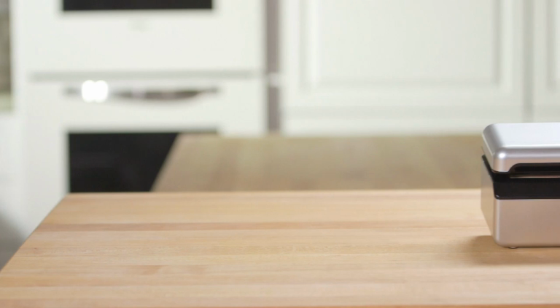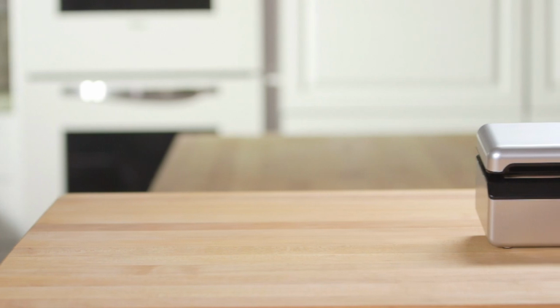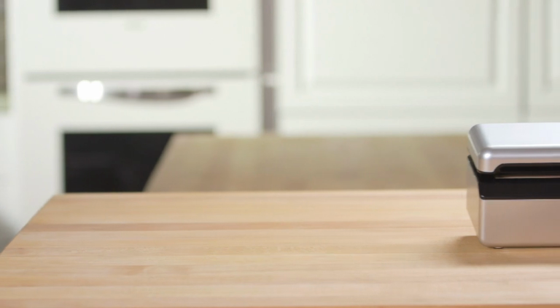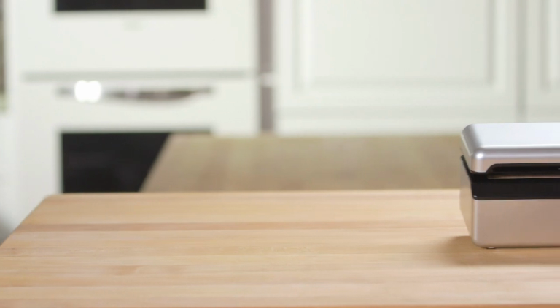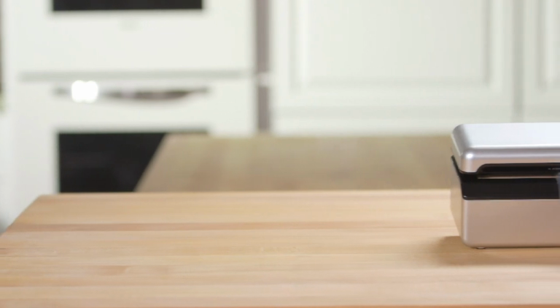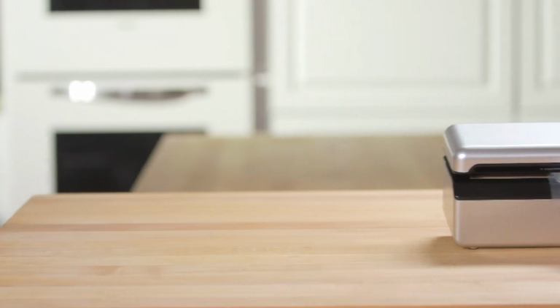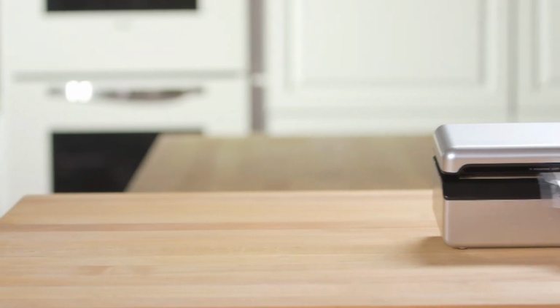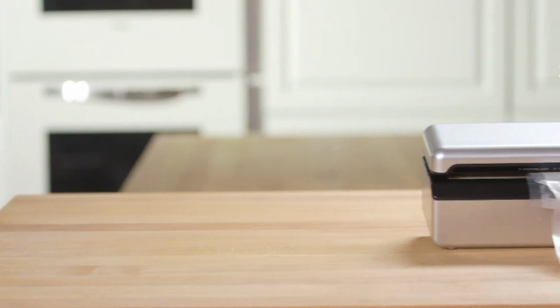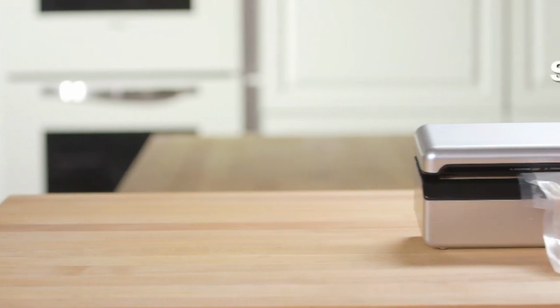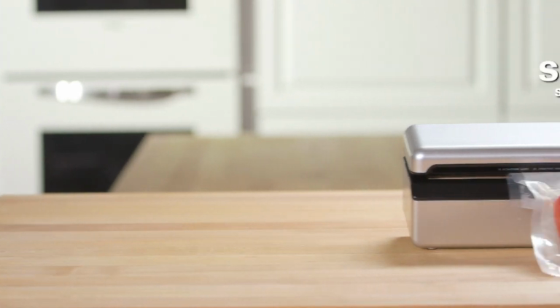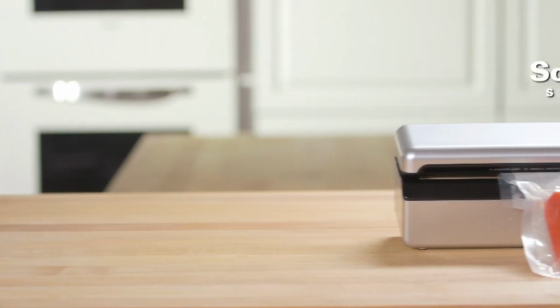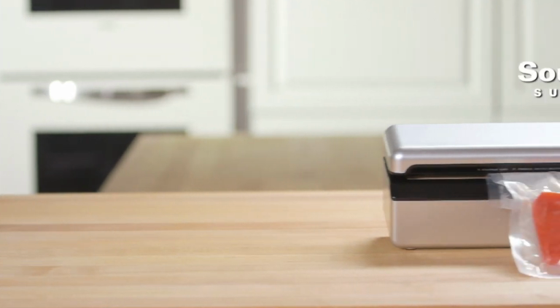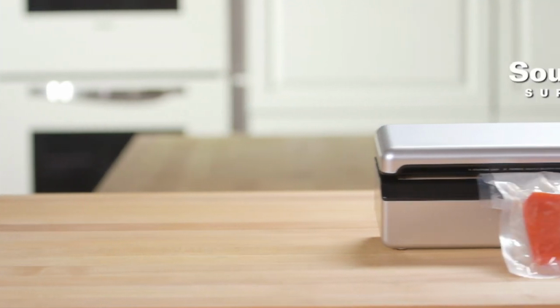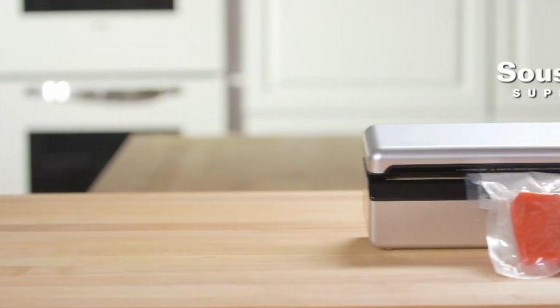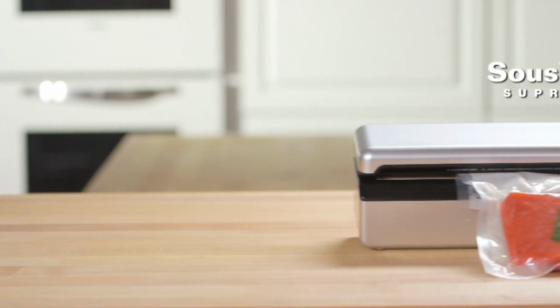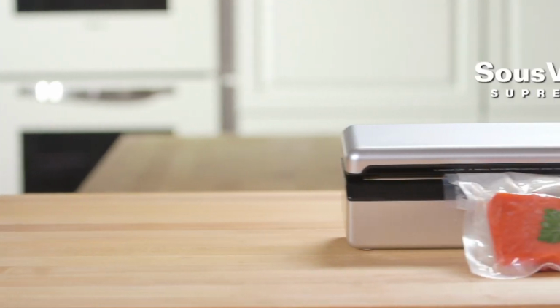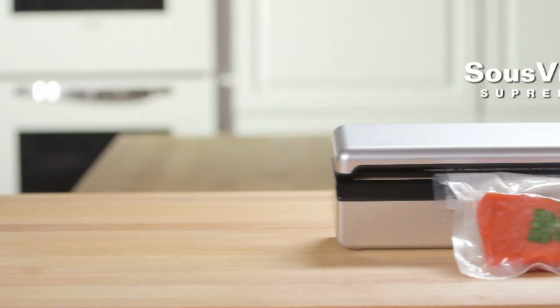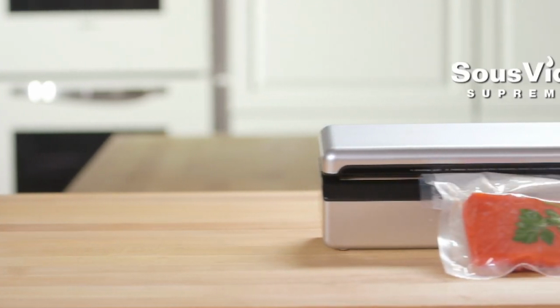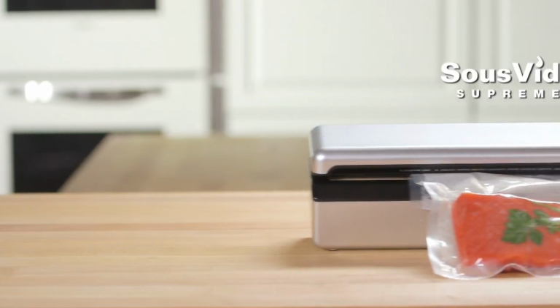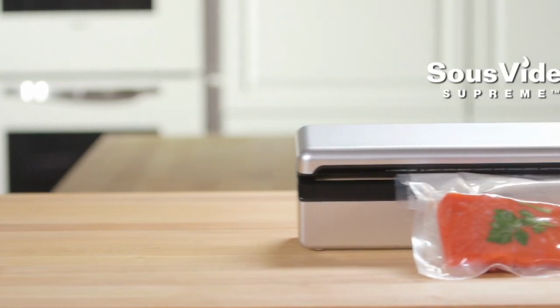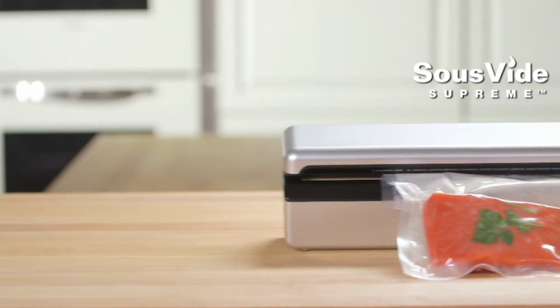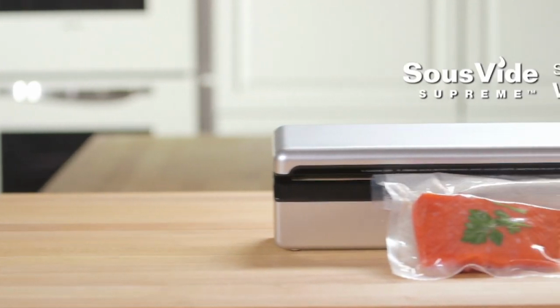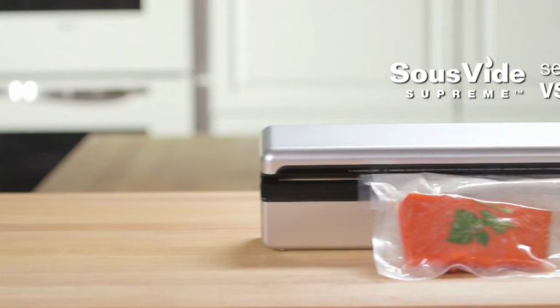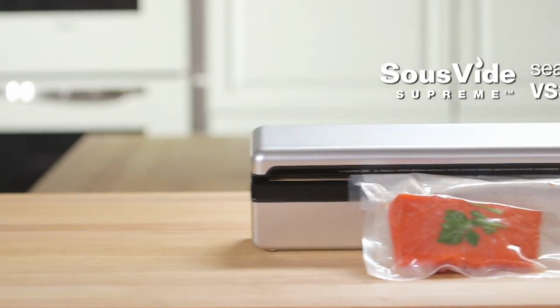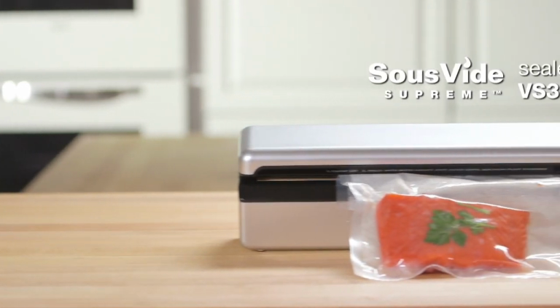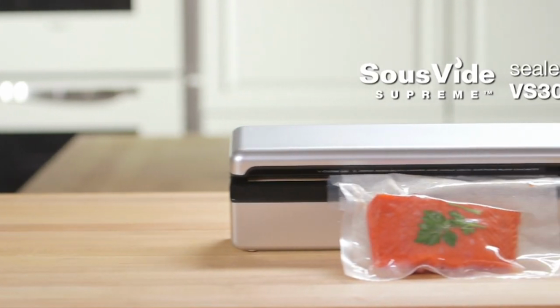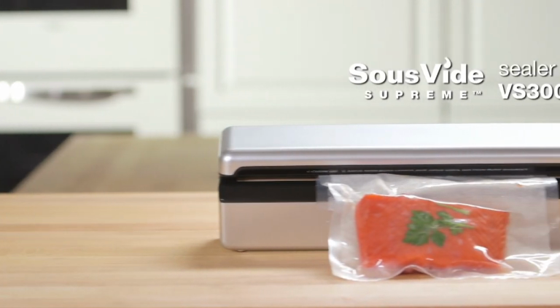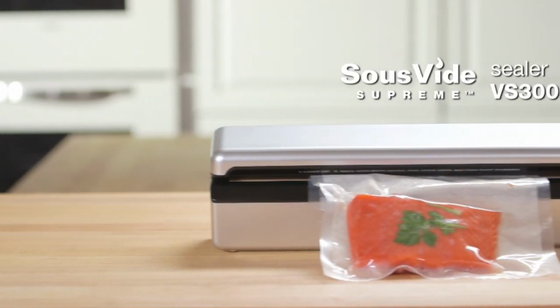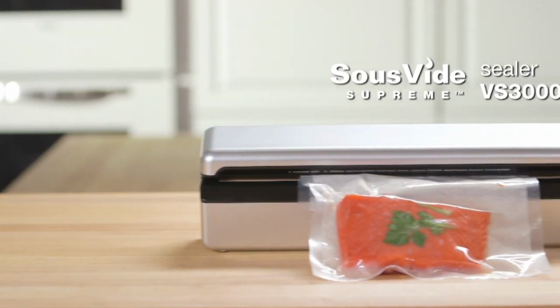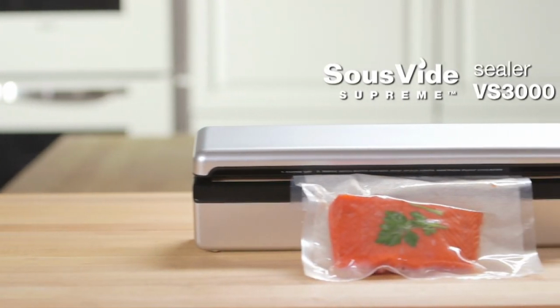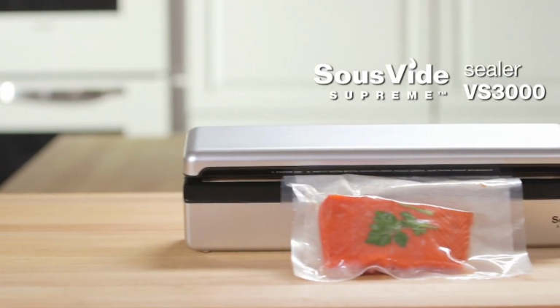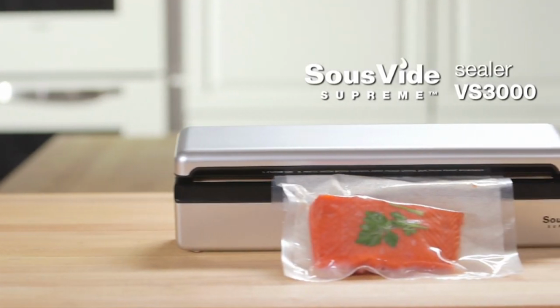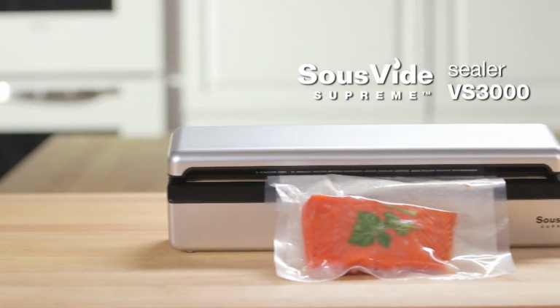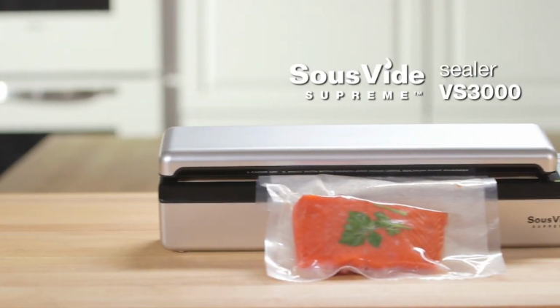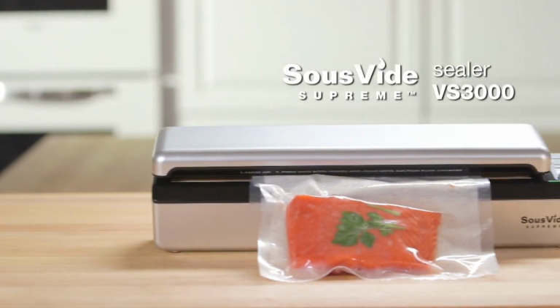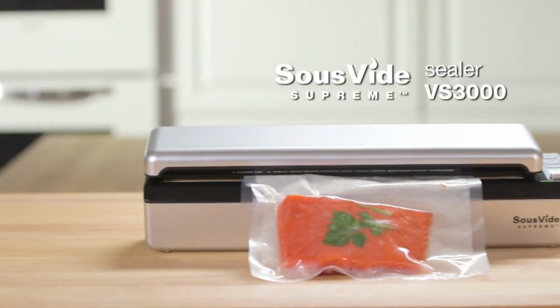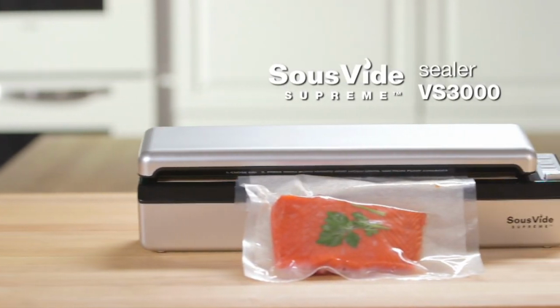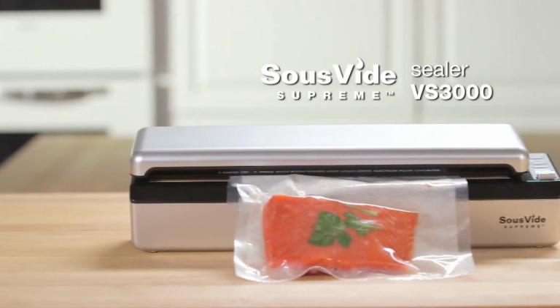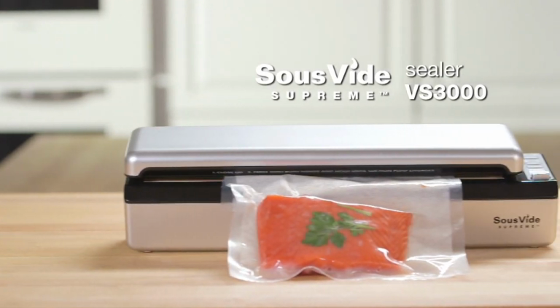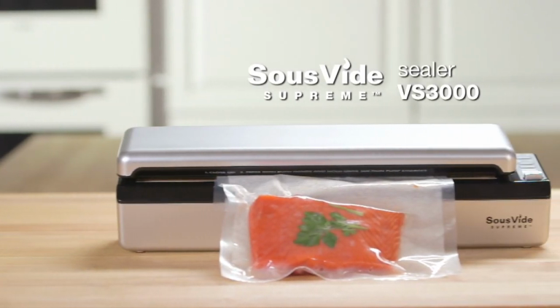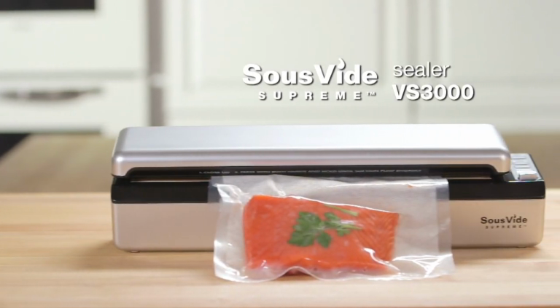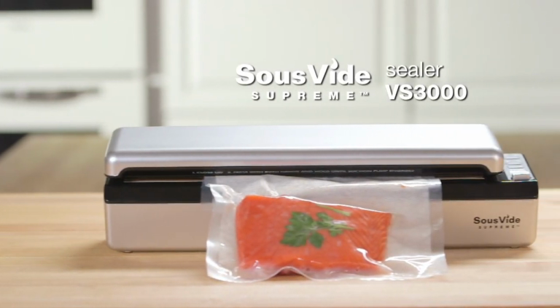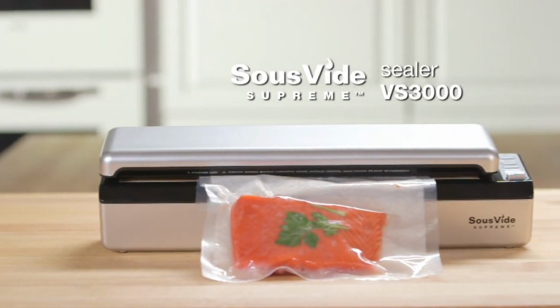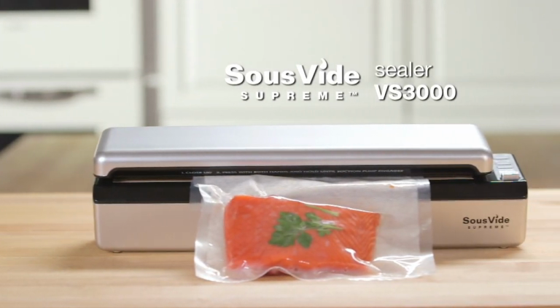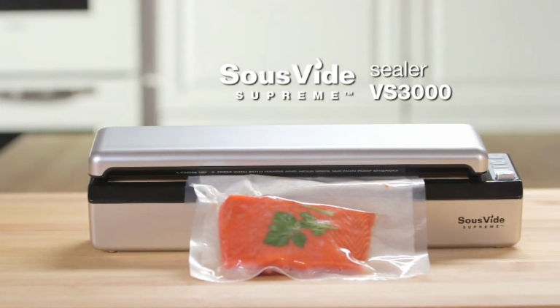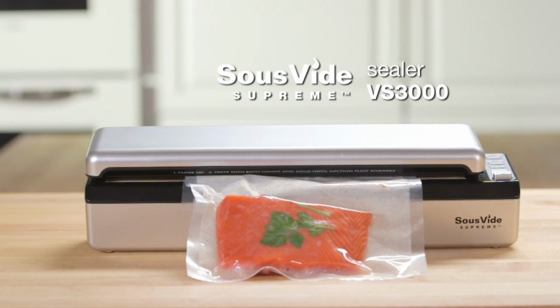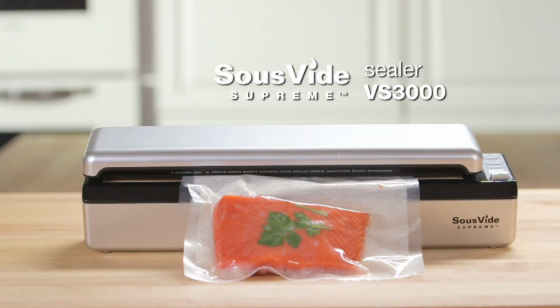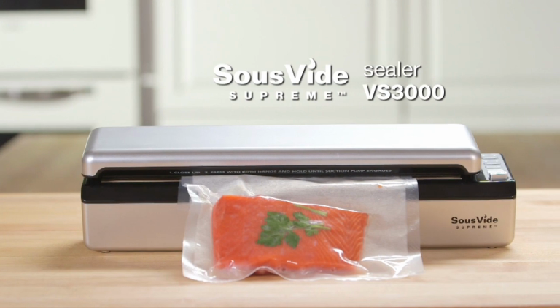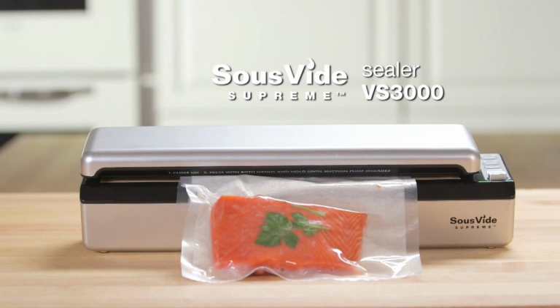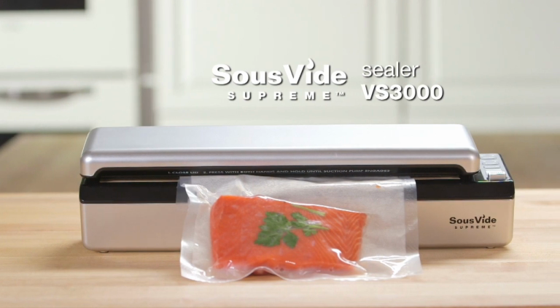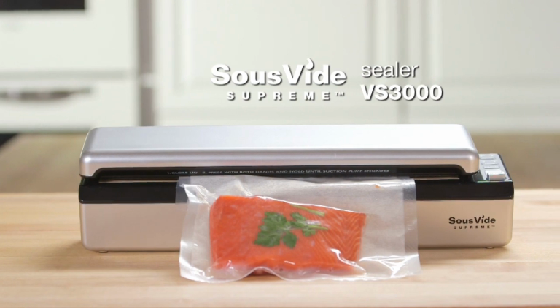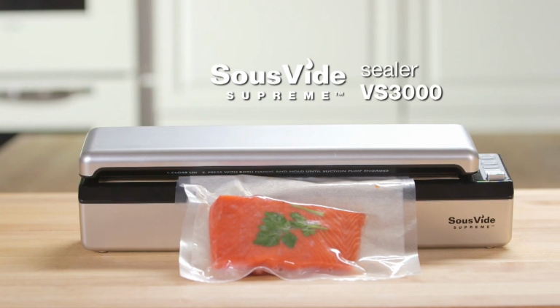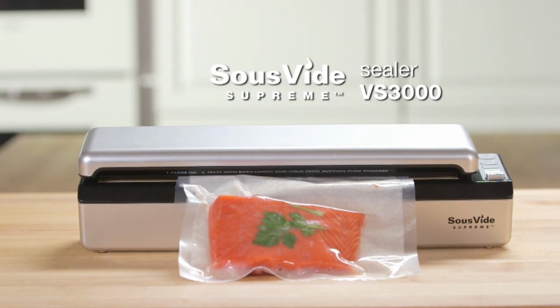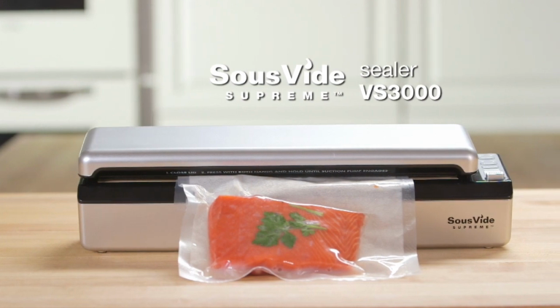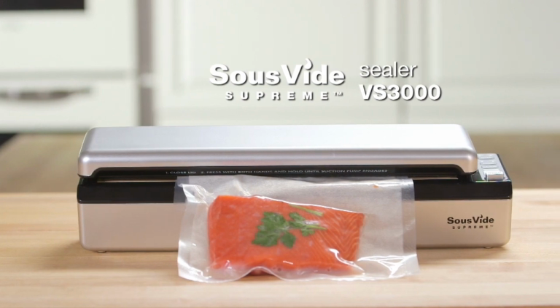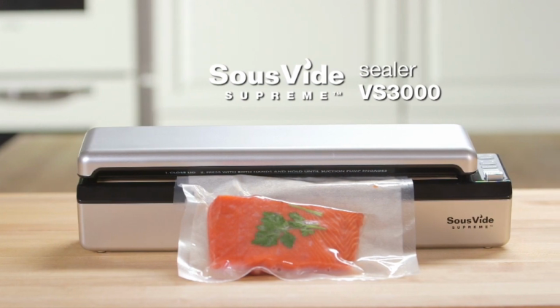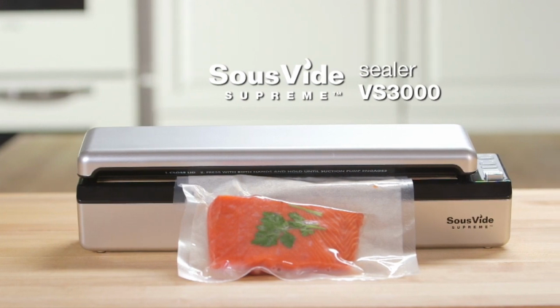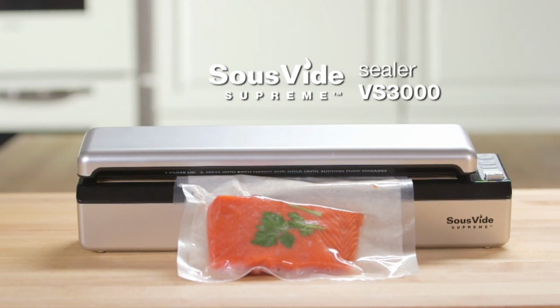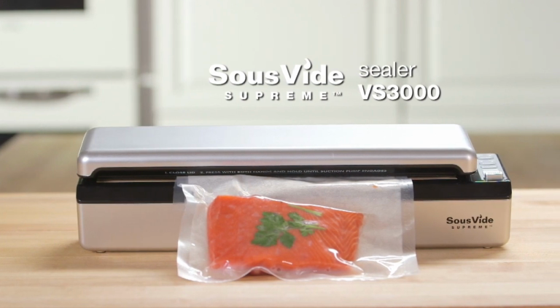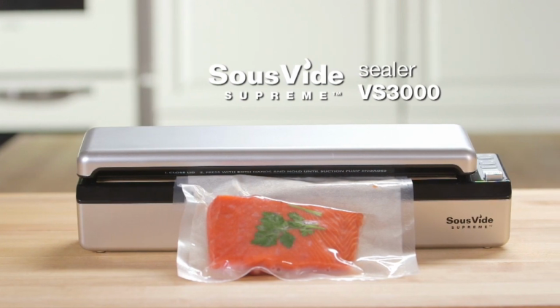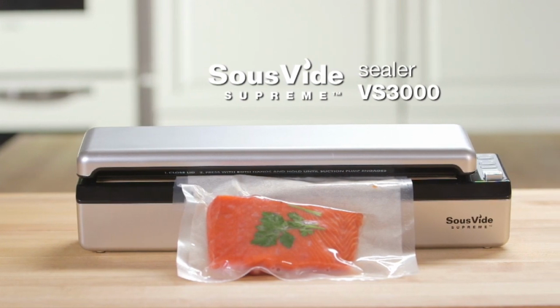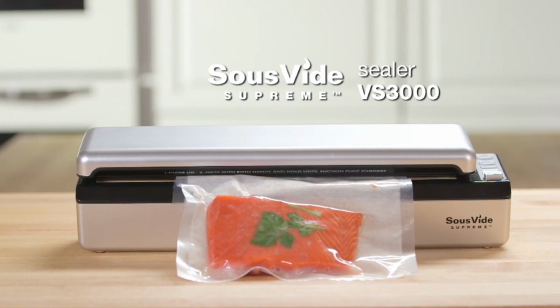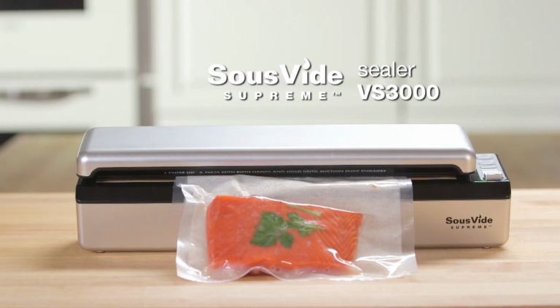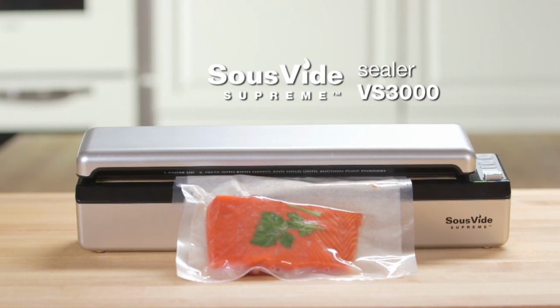Introducing the new Sous Vide Supreme Sealer VS3000. Vacuum sealing your favorite food has never been easier.